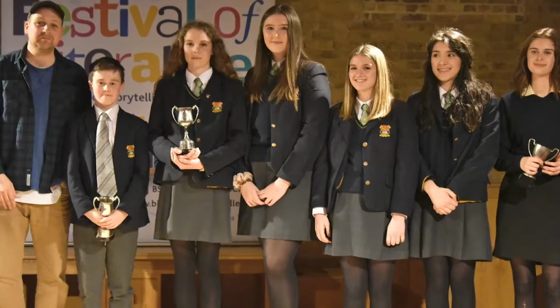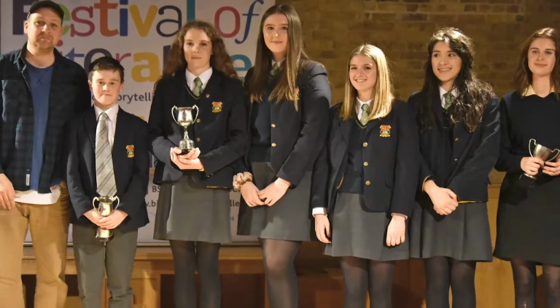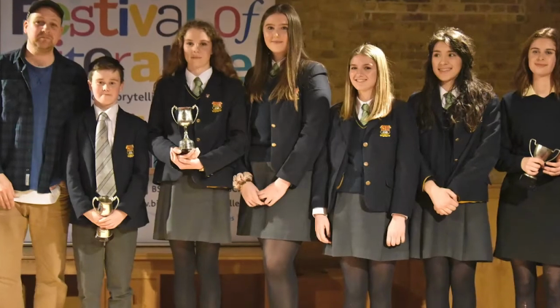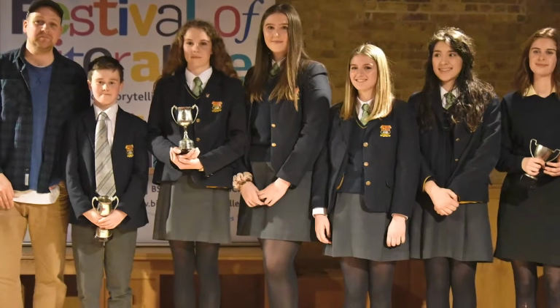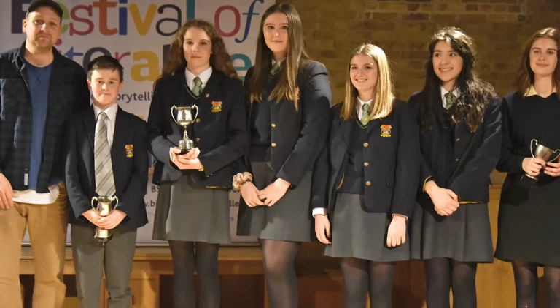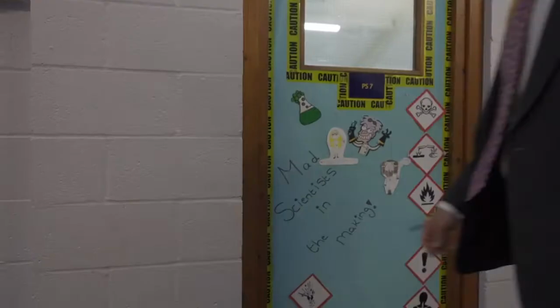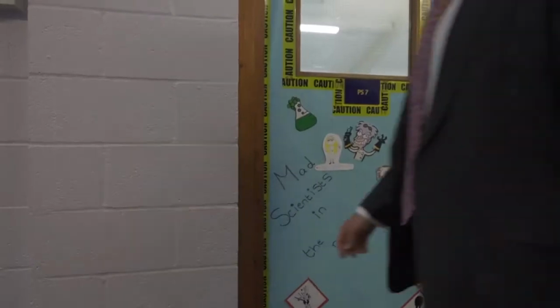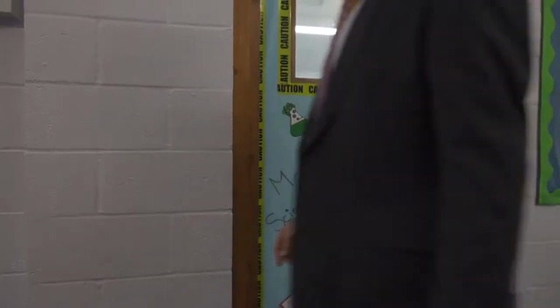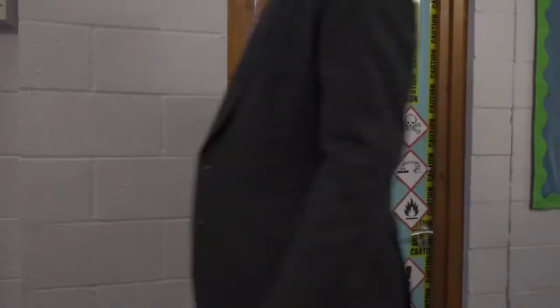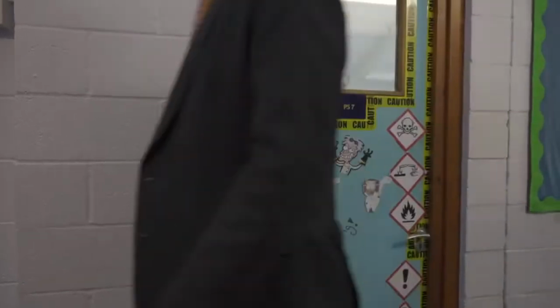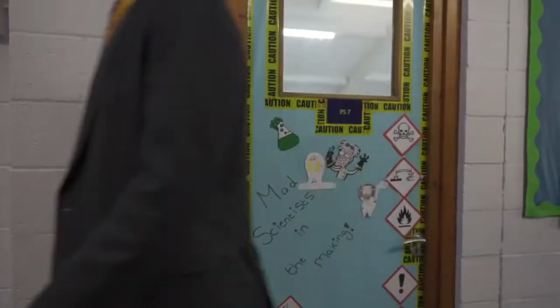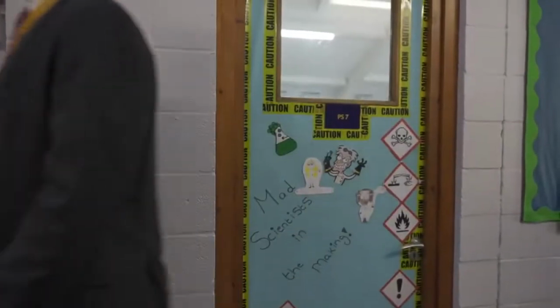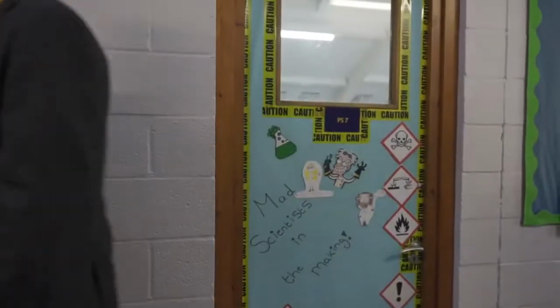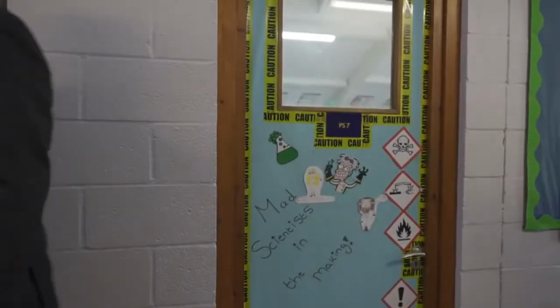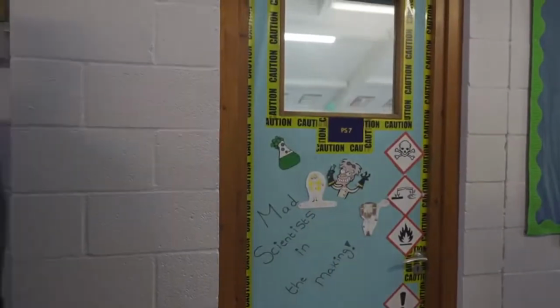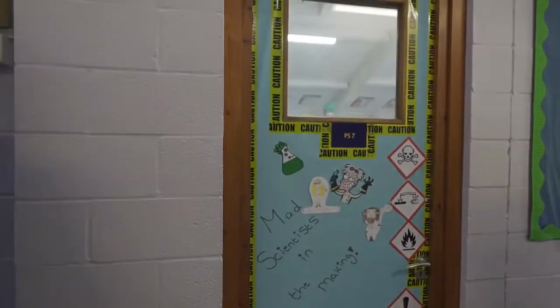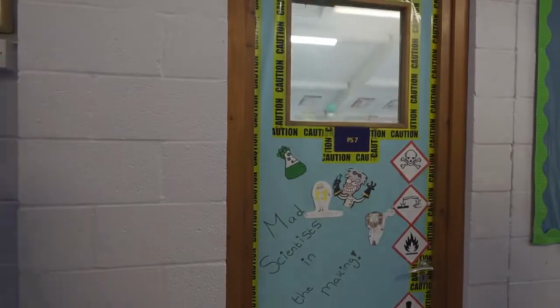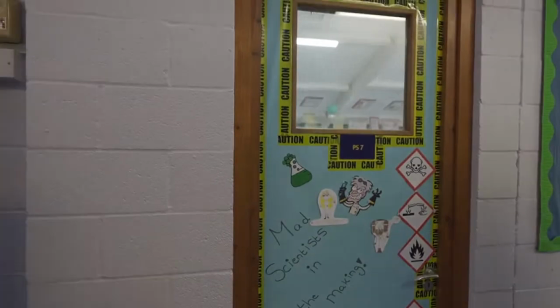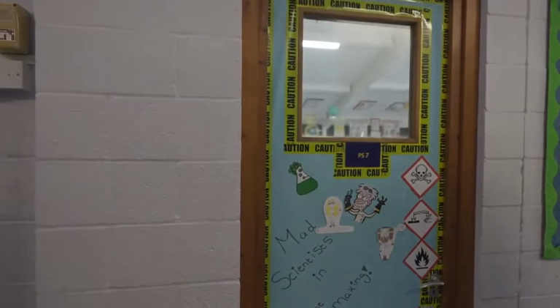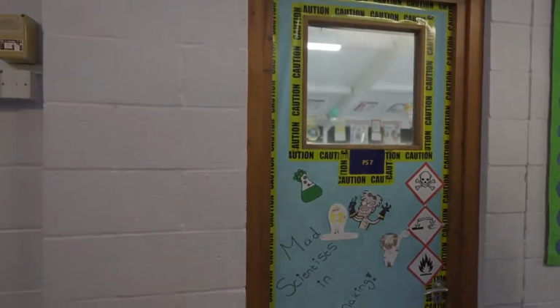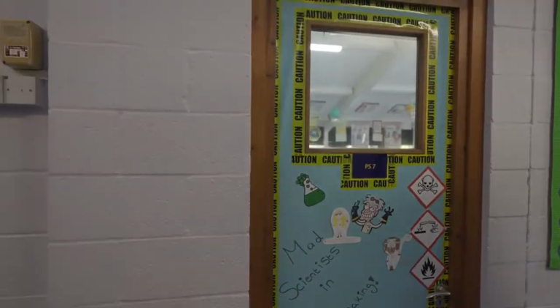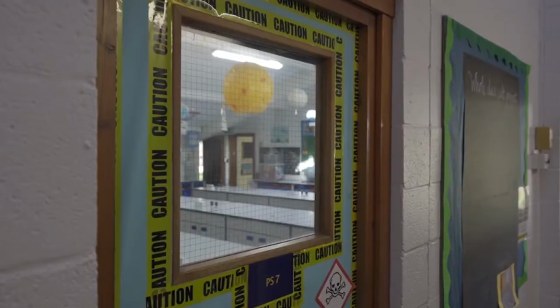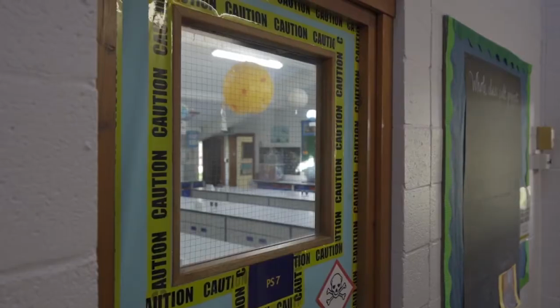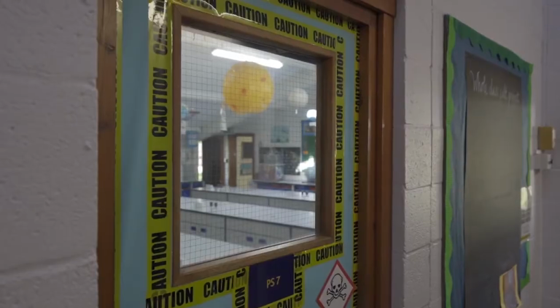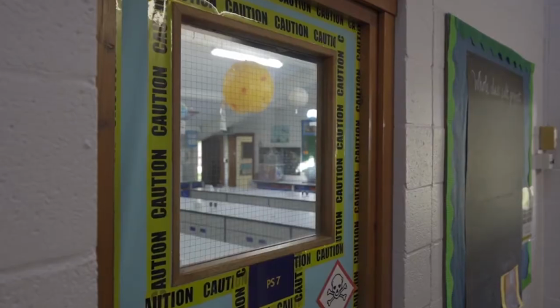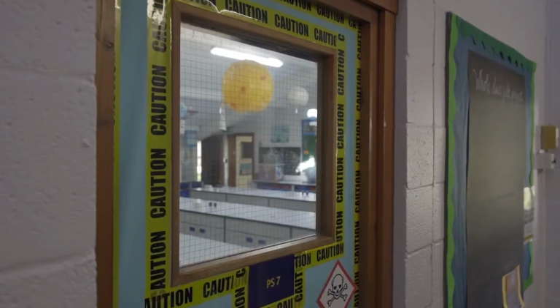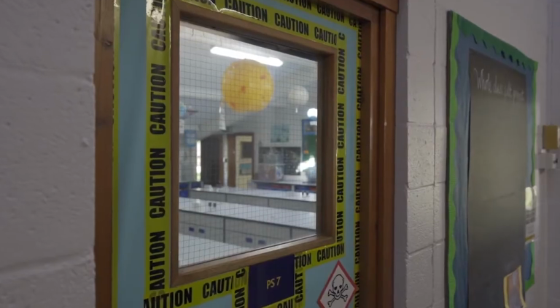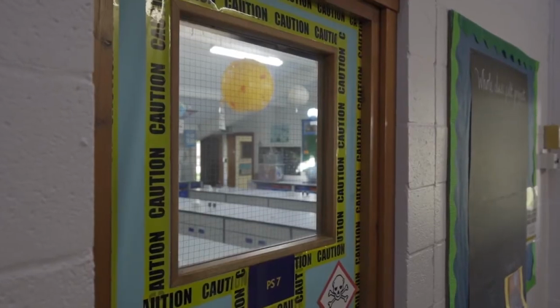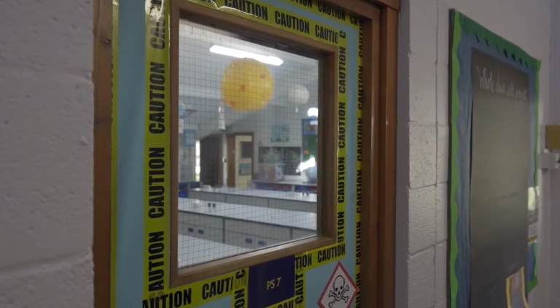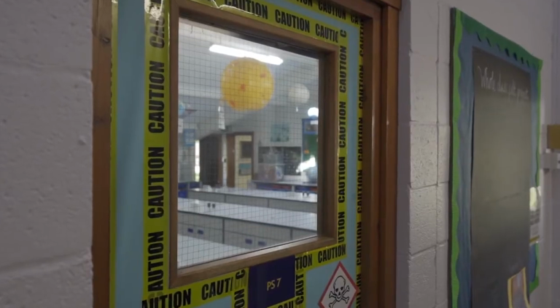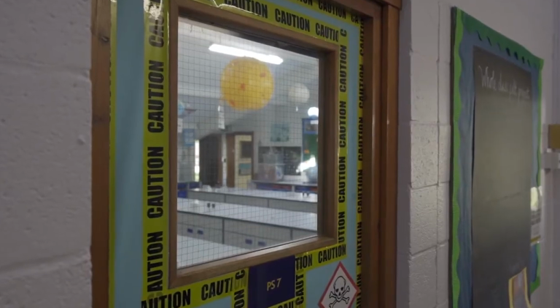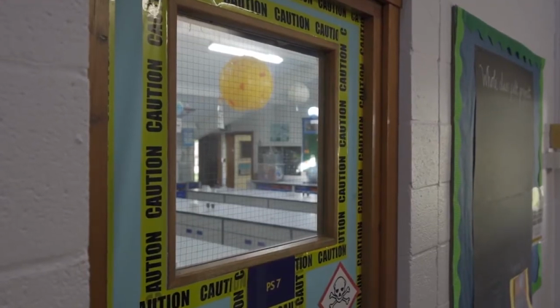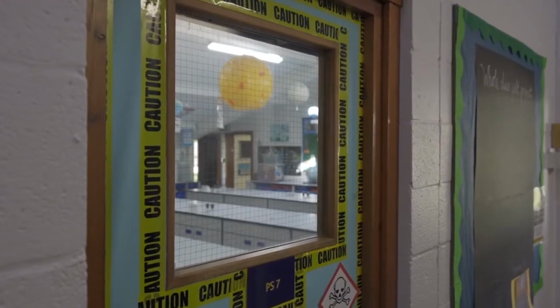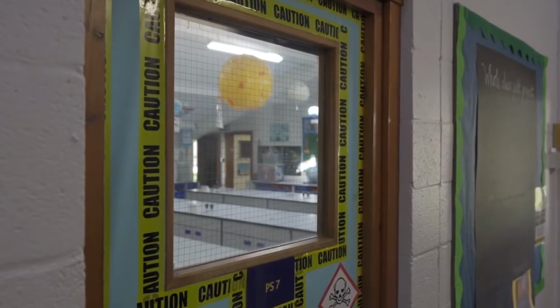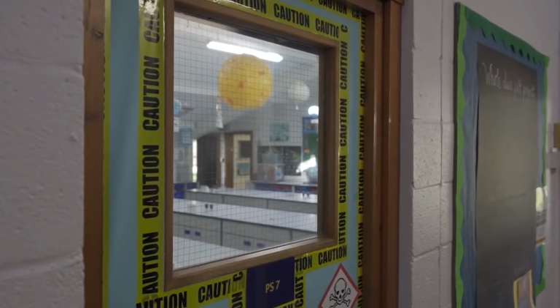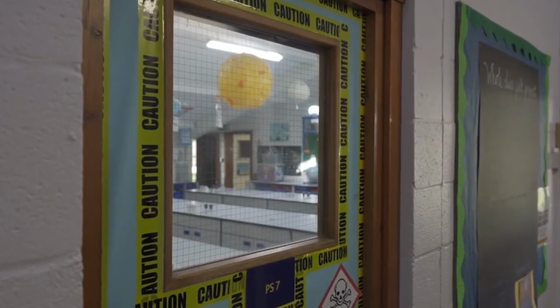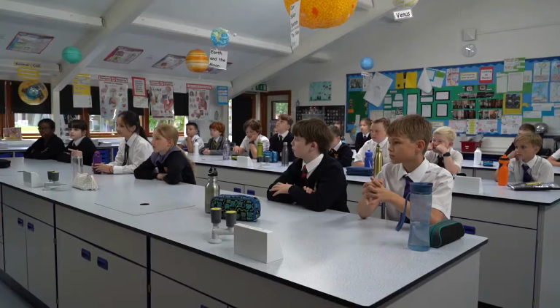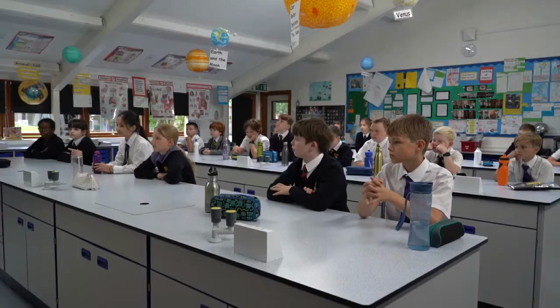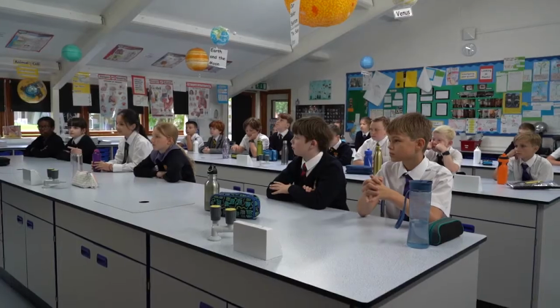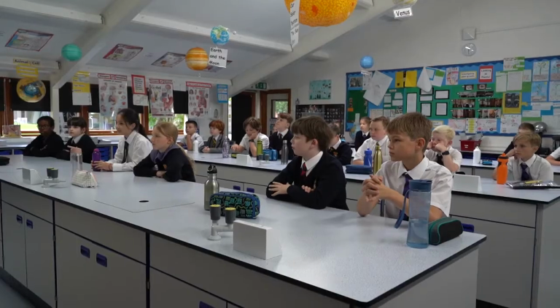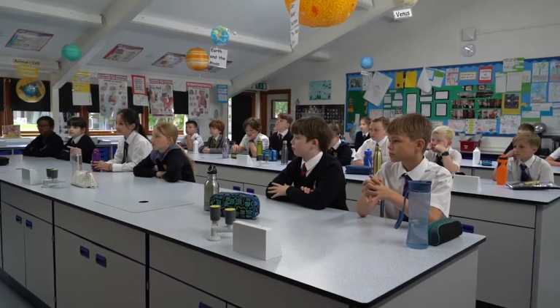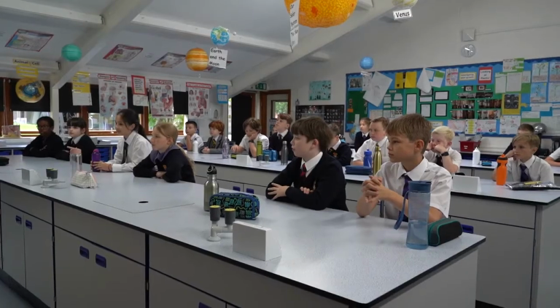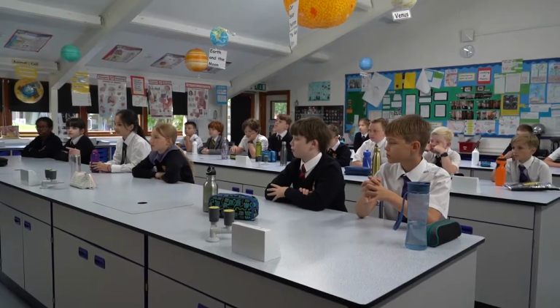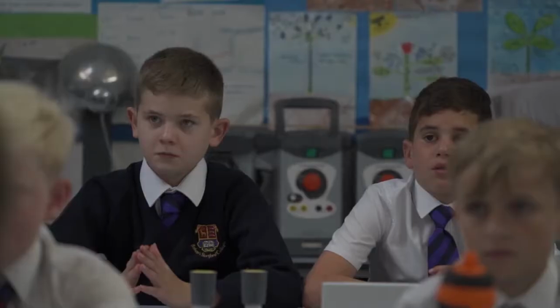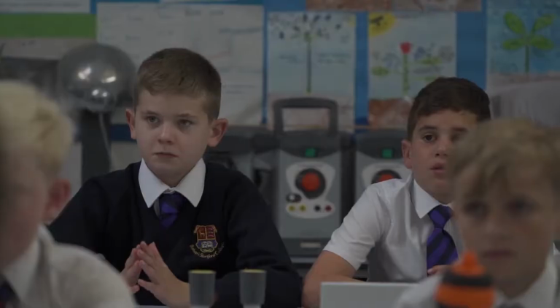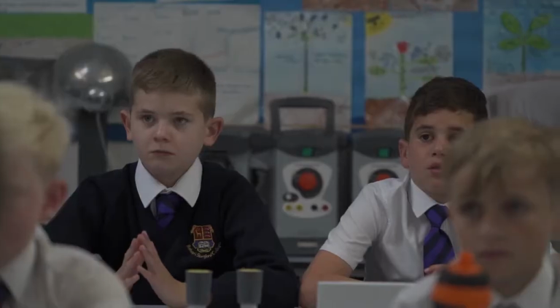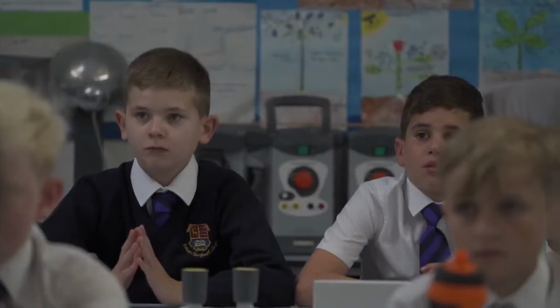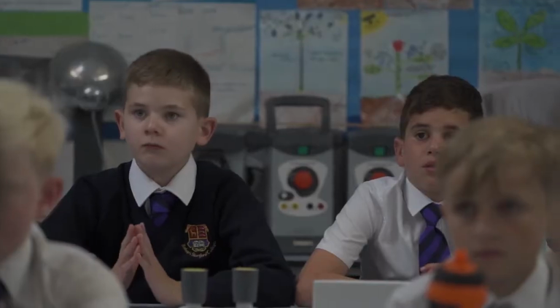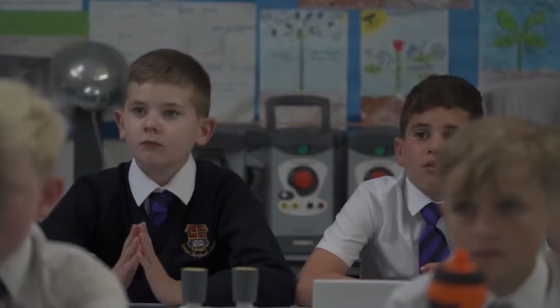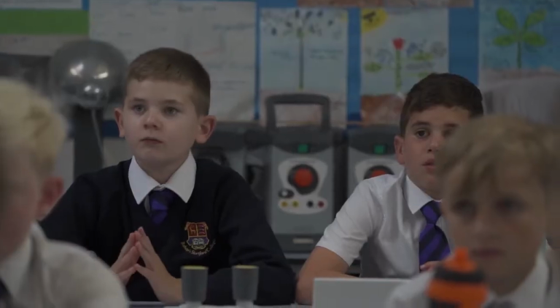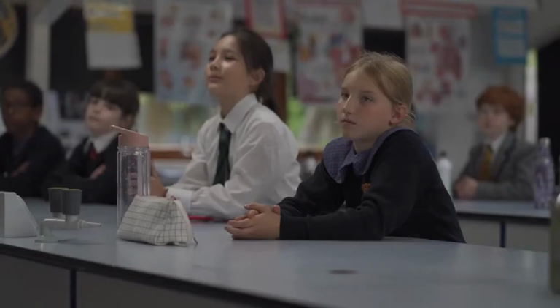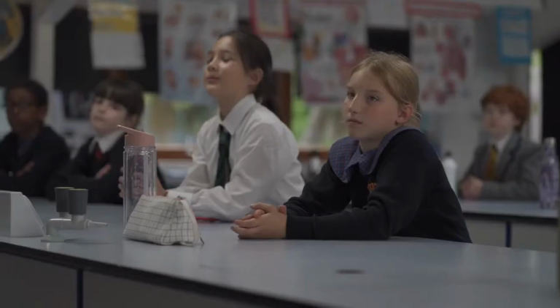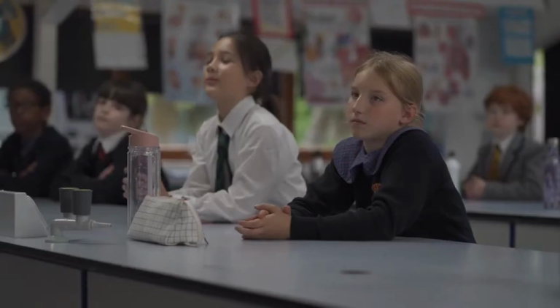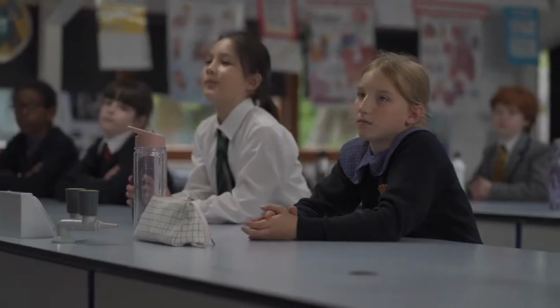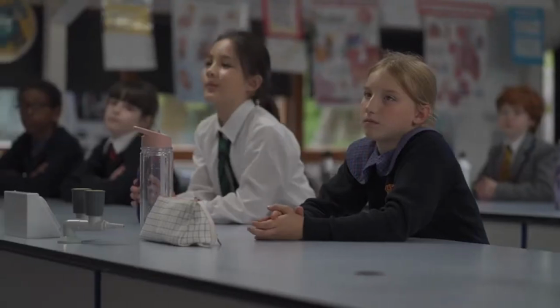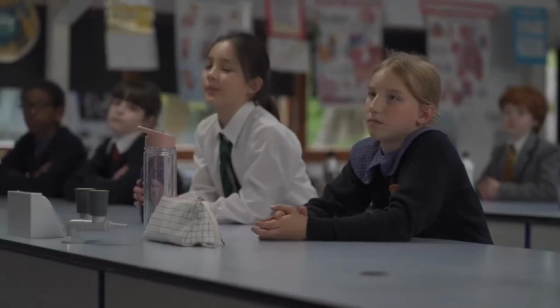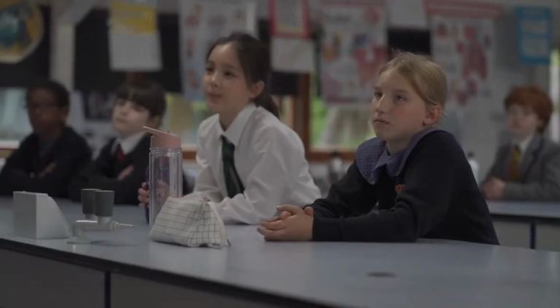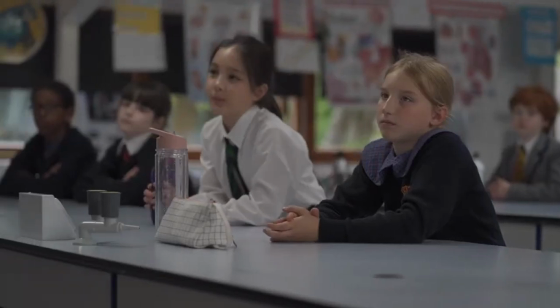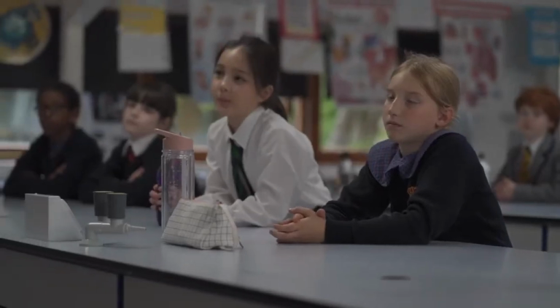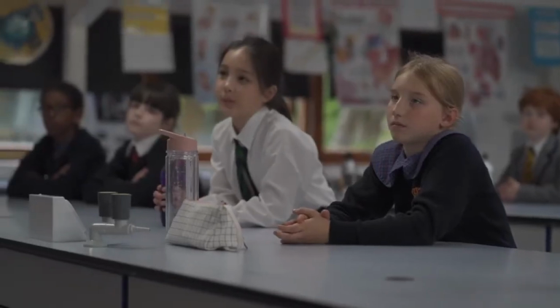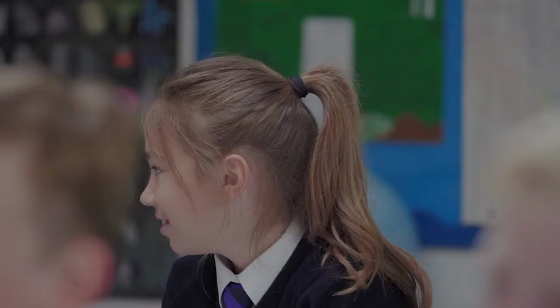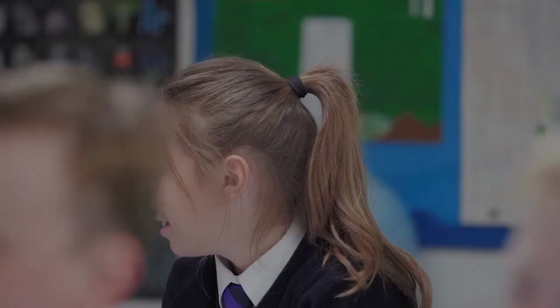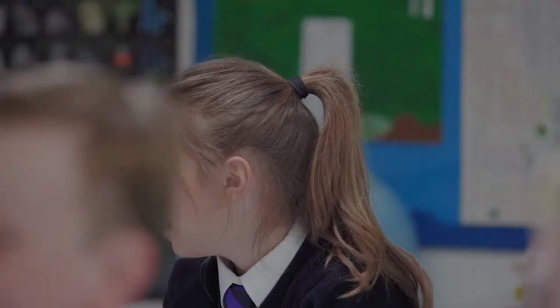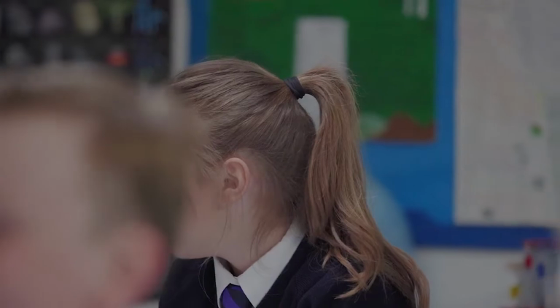The Prep School has four fully equipped science labs and these are used by all pupils for all their science lessons from Form 1 upwards.